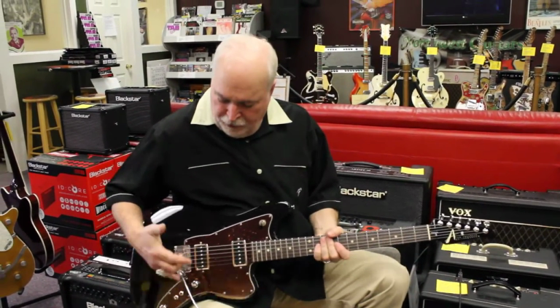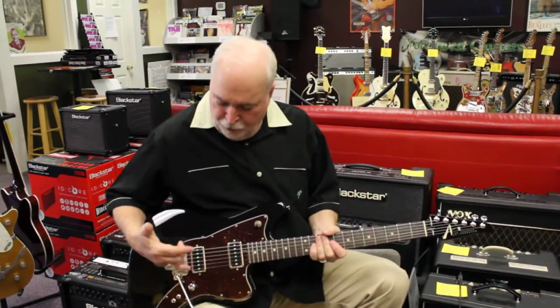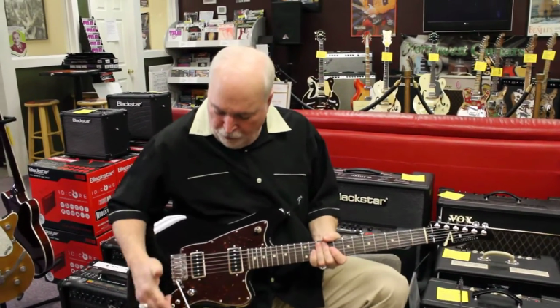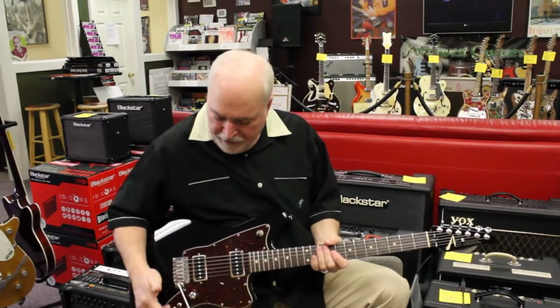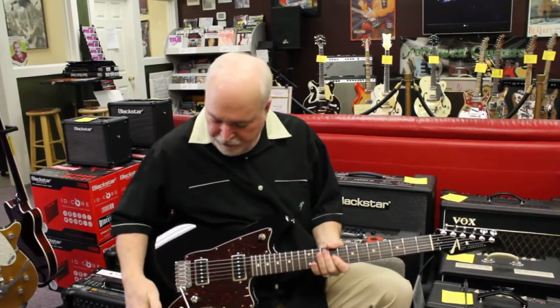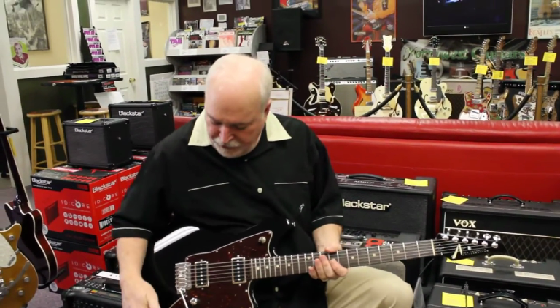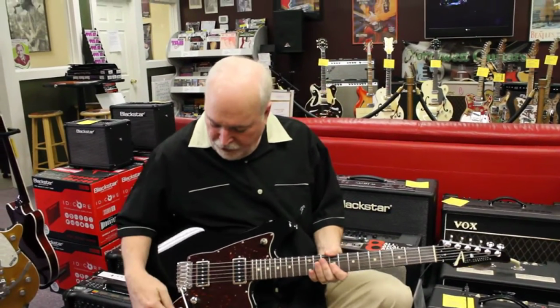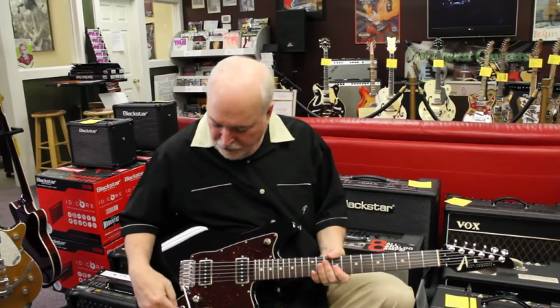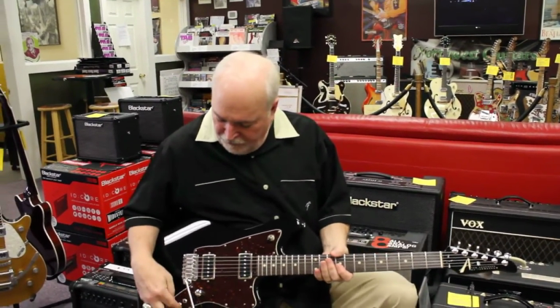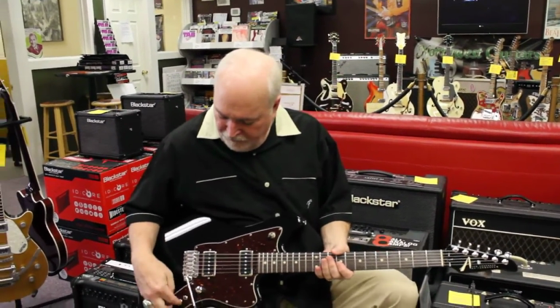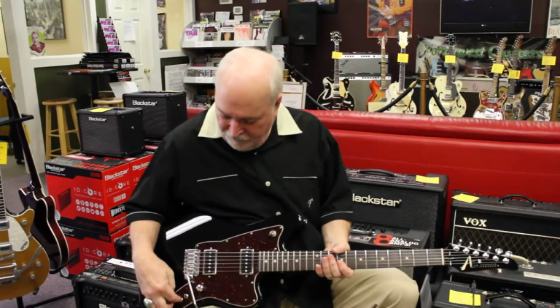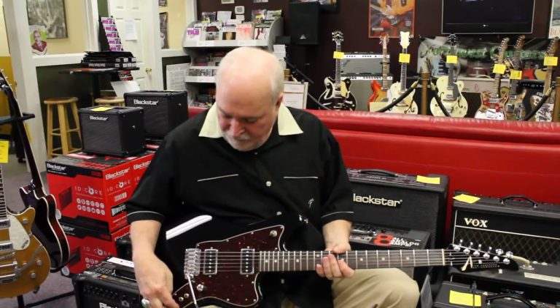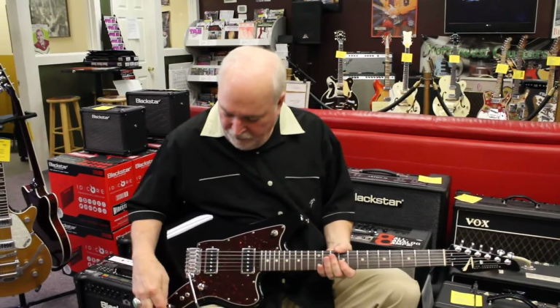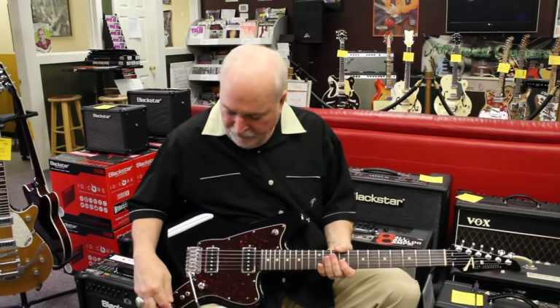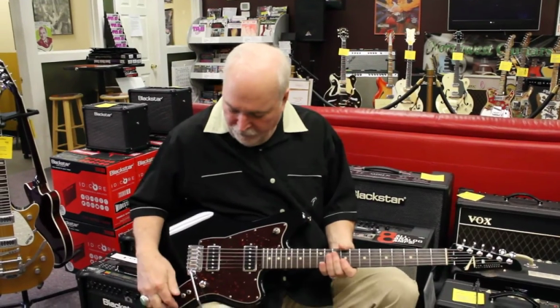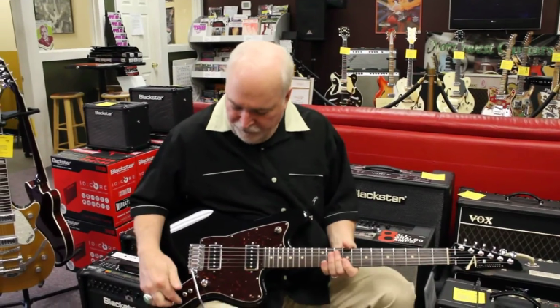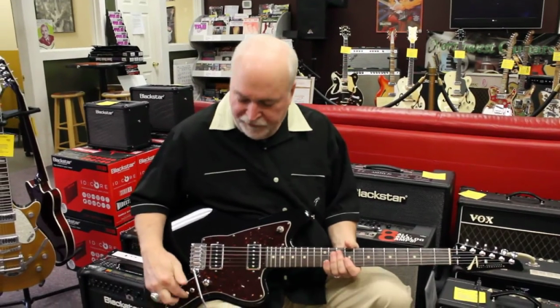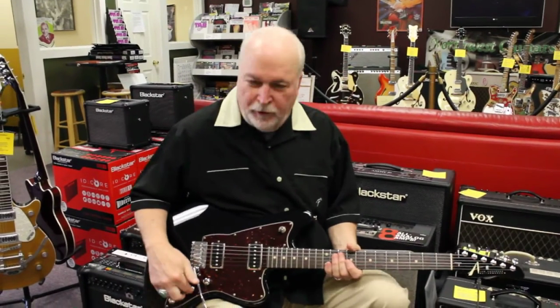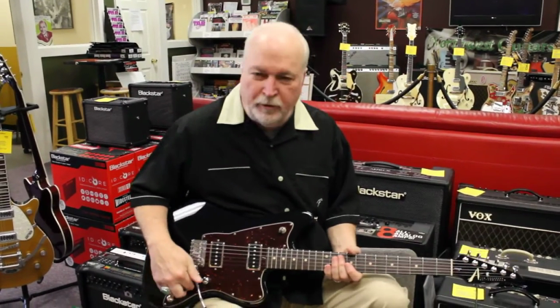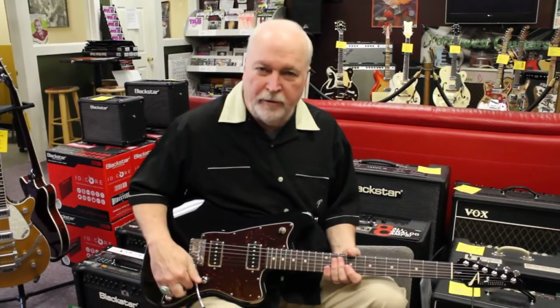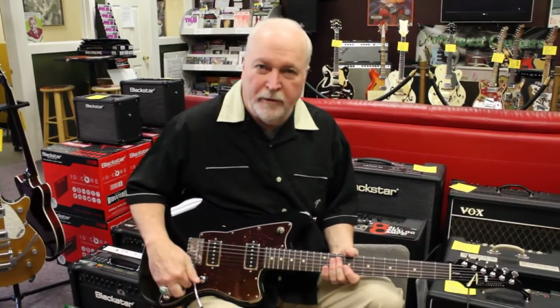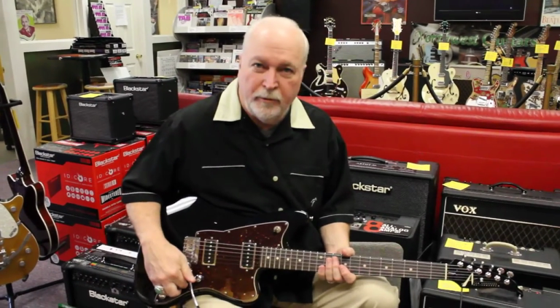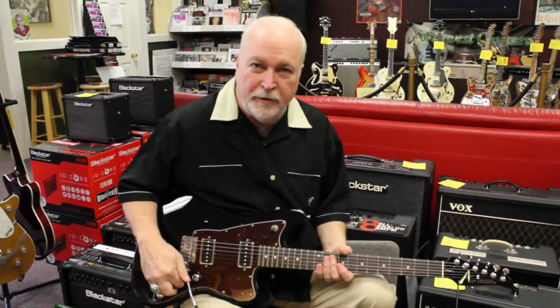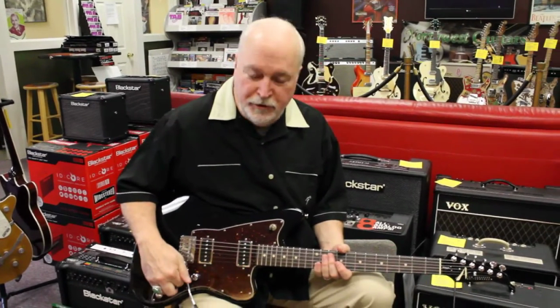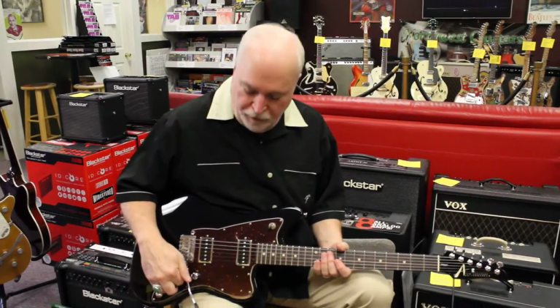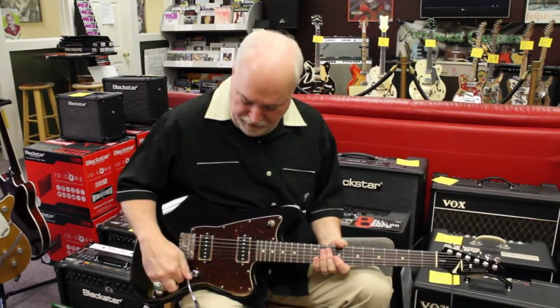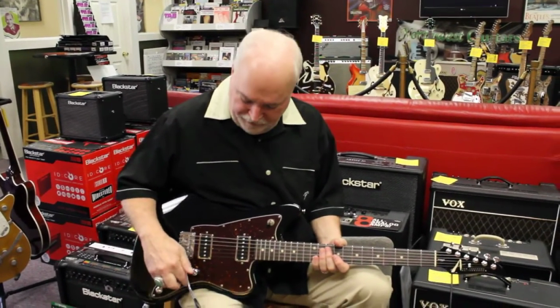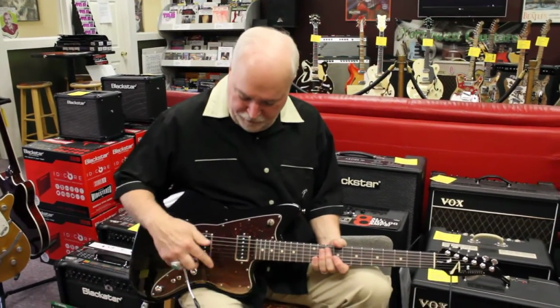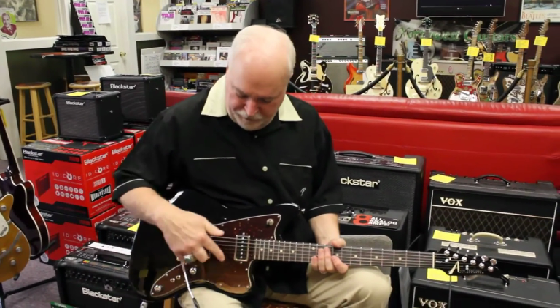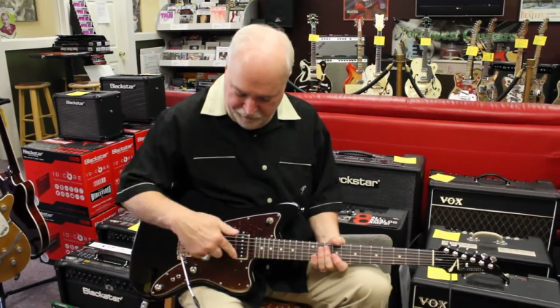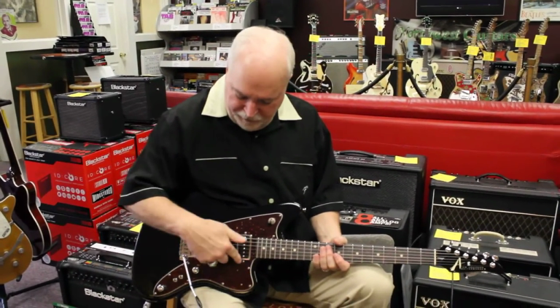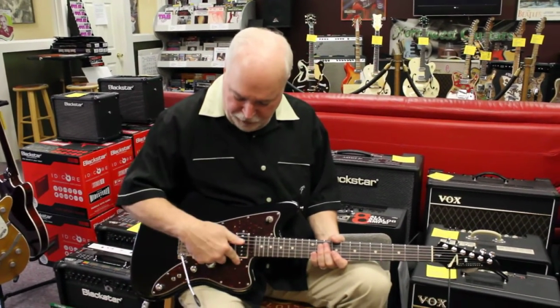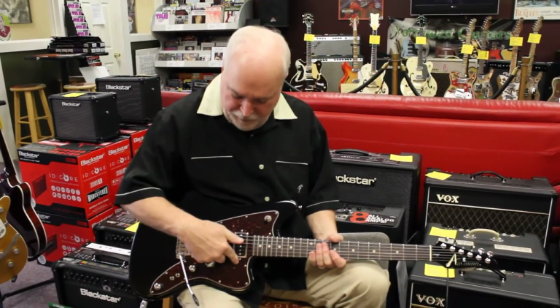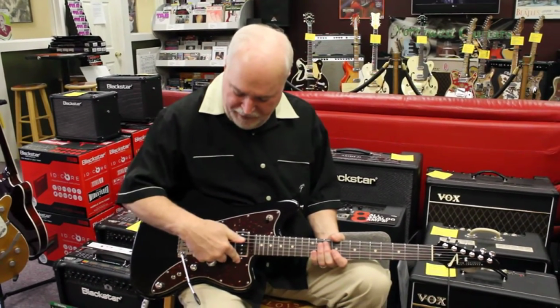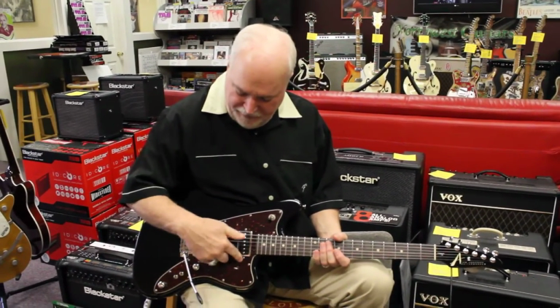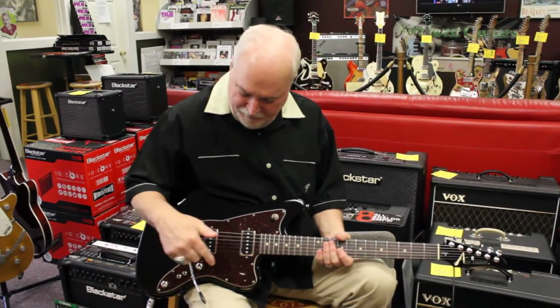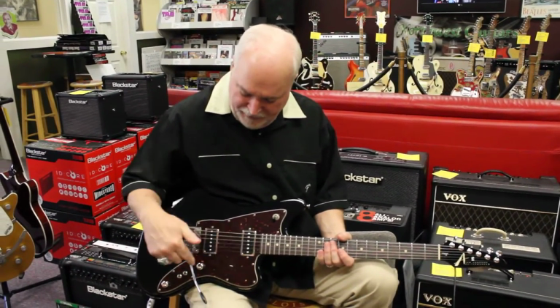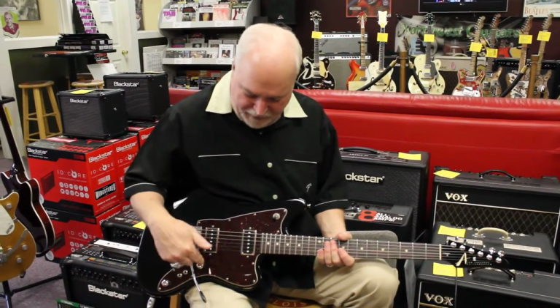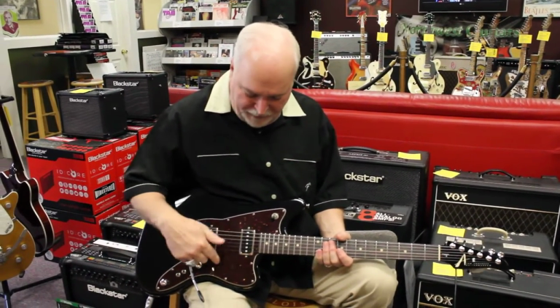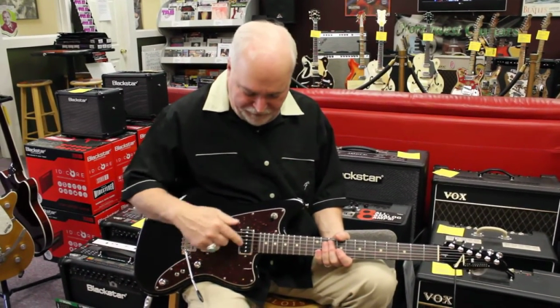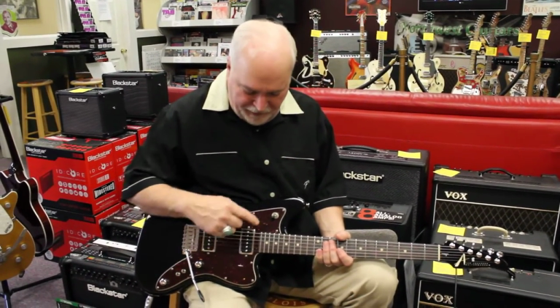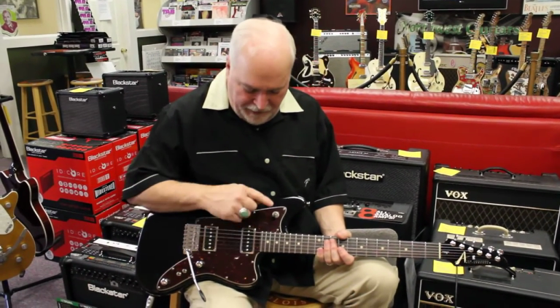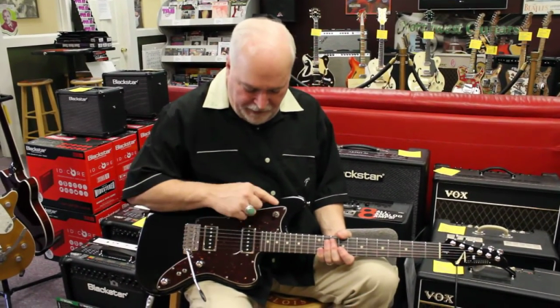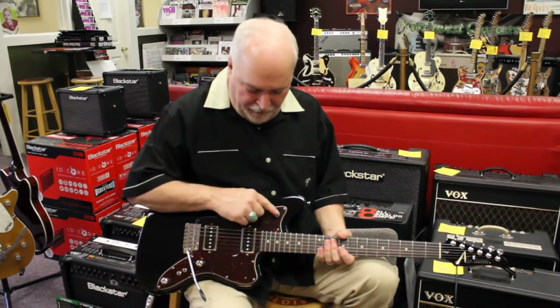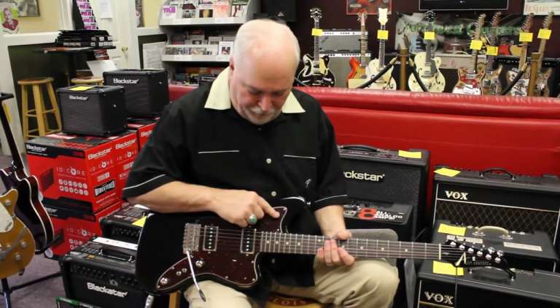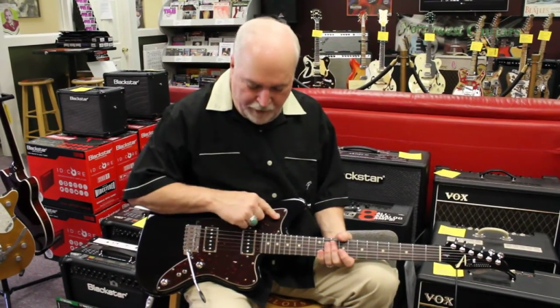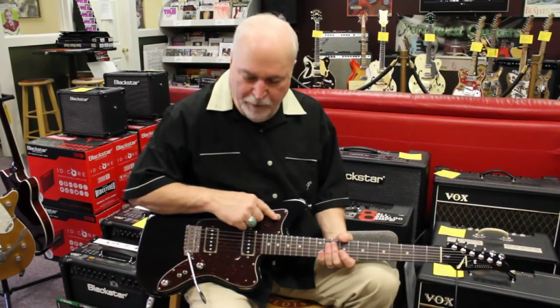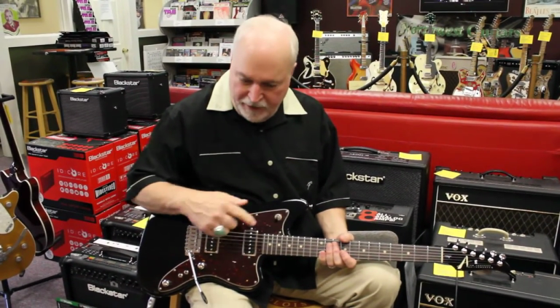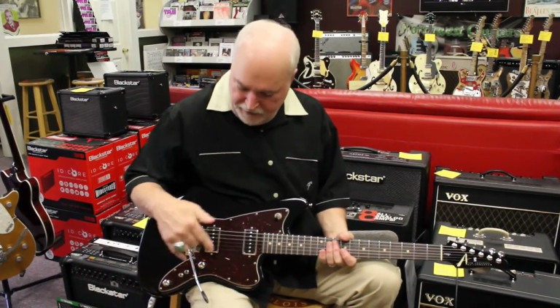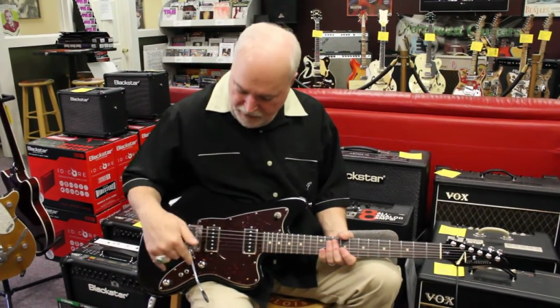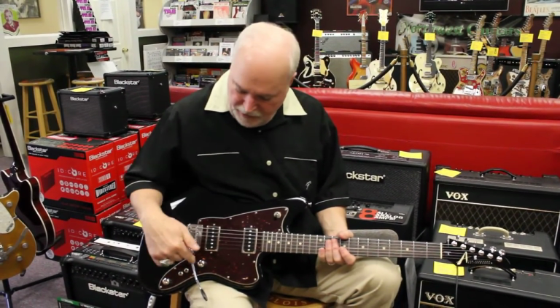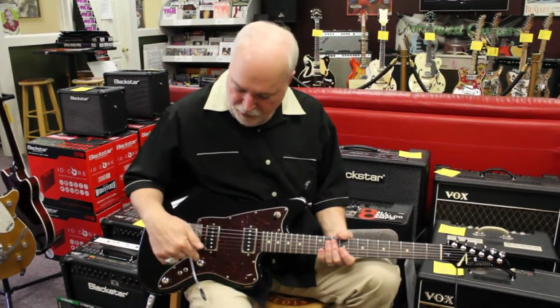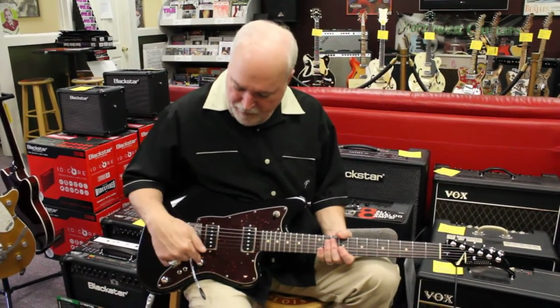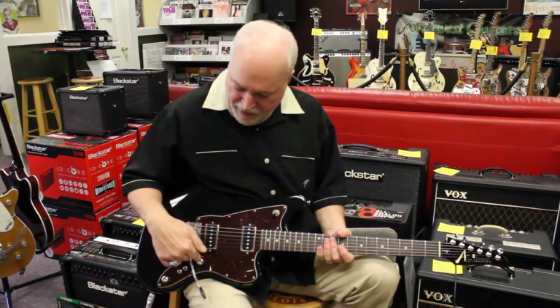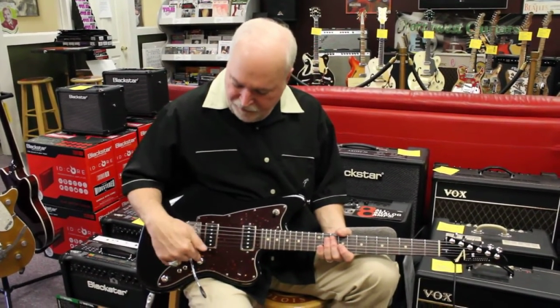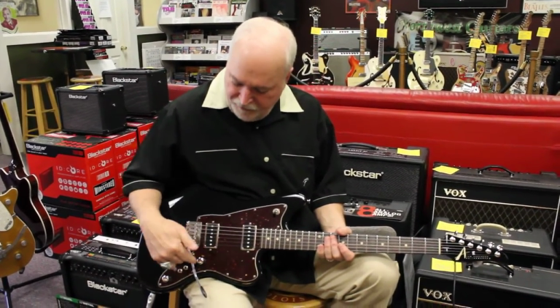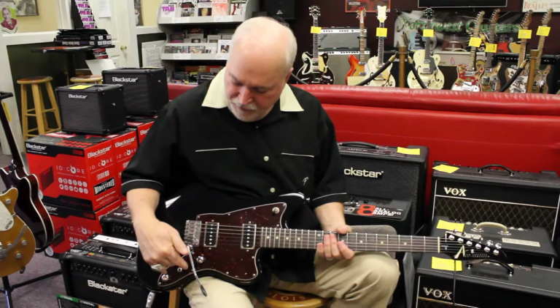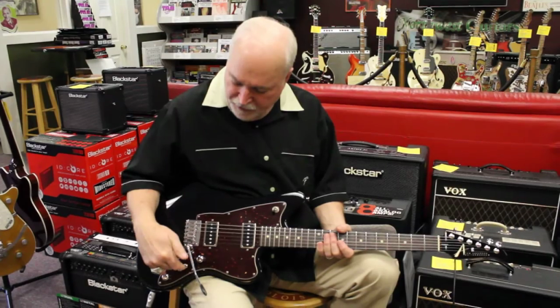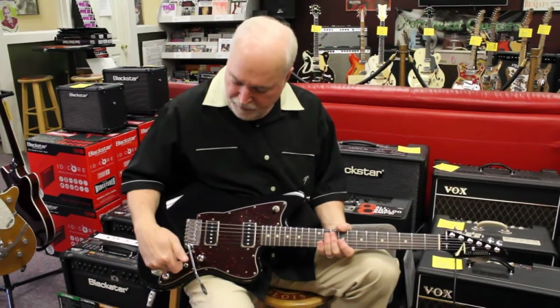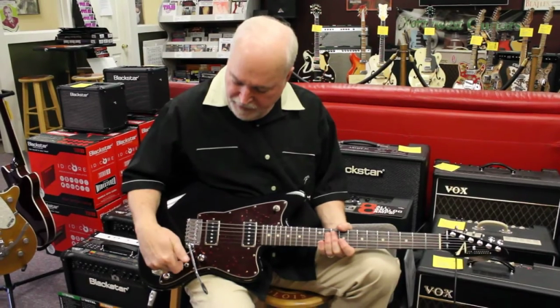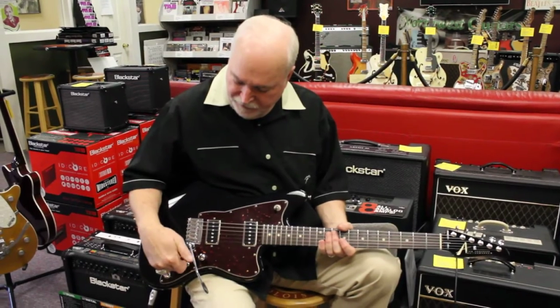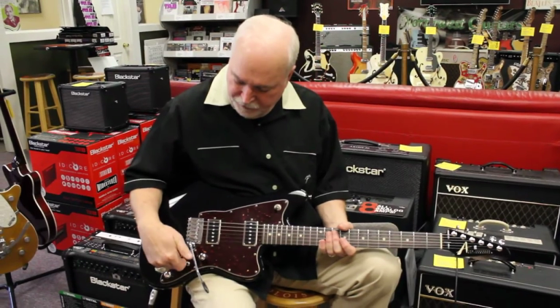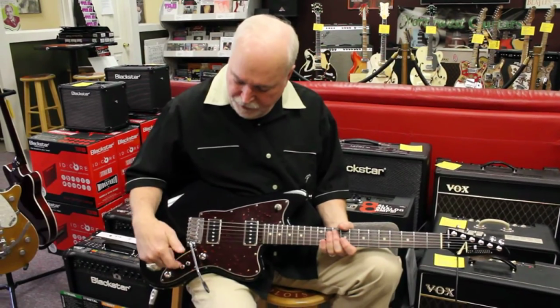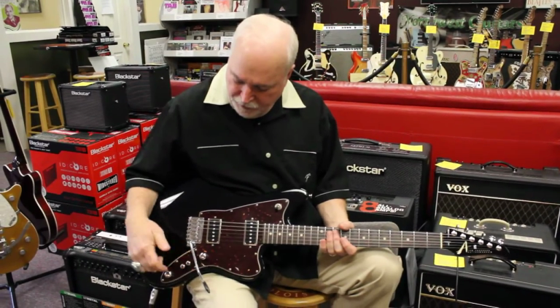Great guitar, very versatile, with the two cut switches, the two PF pickups, a three-way toggle, master volume, master tone.